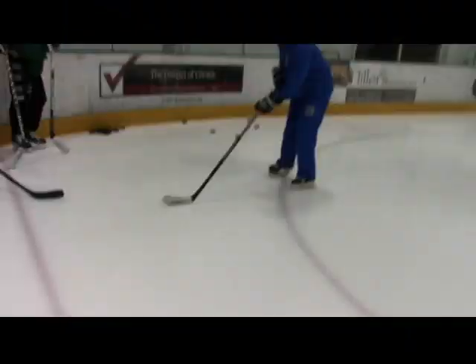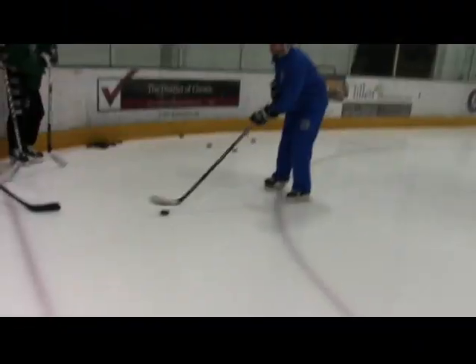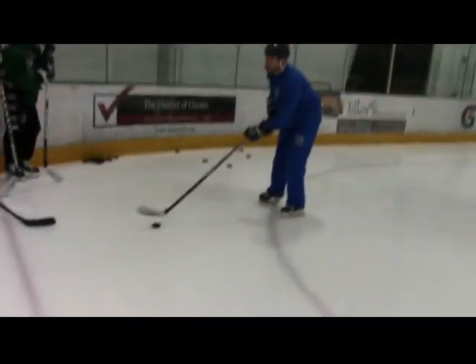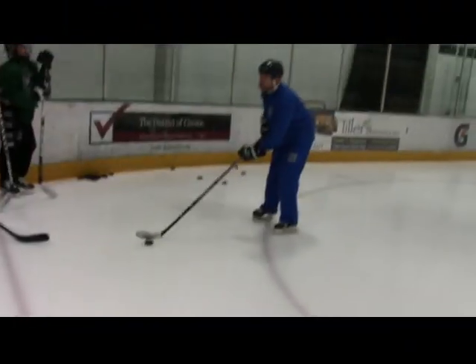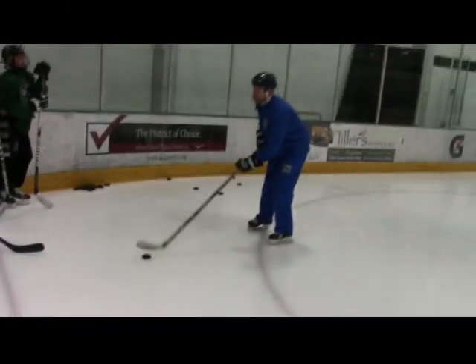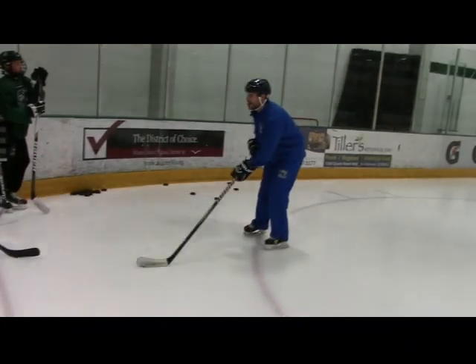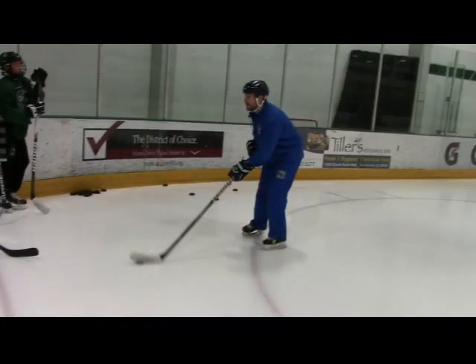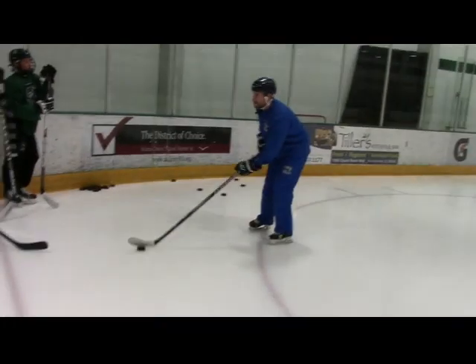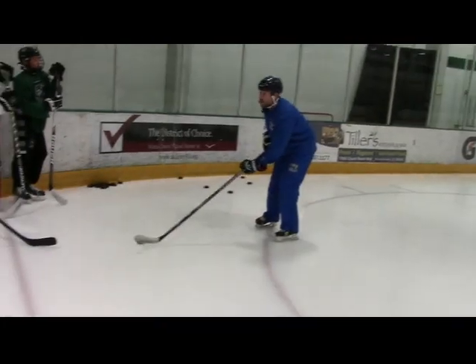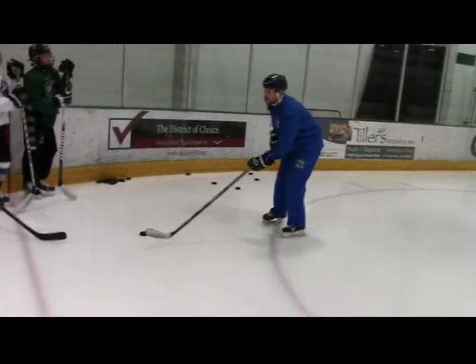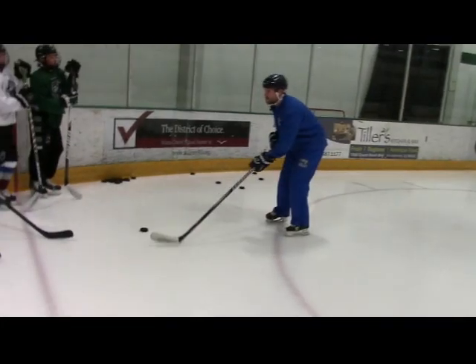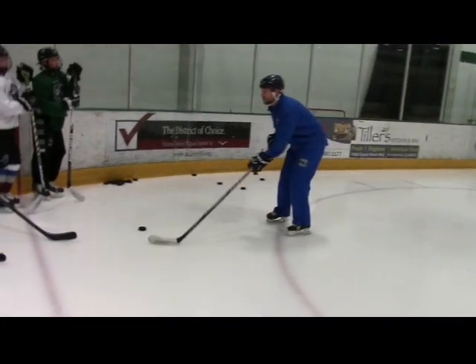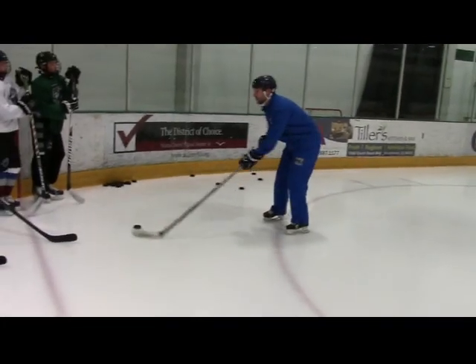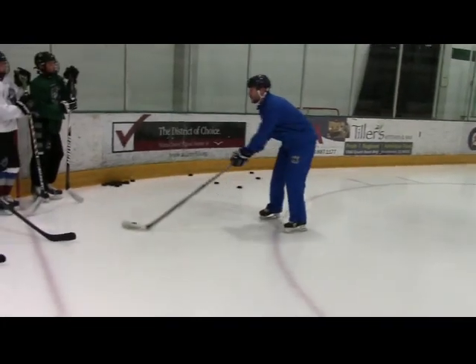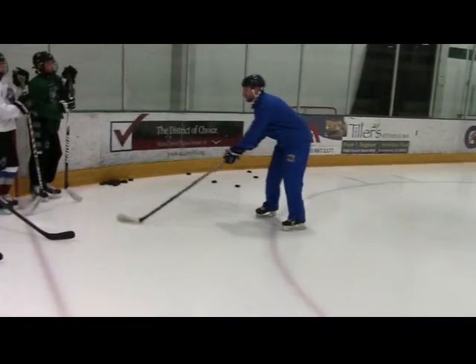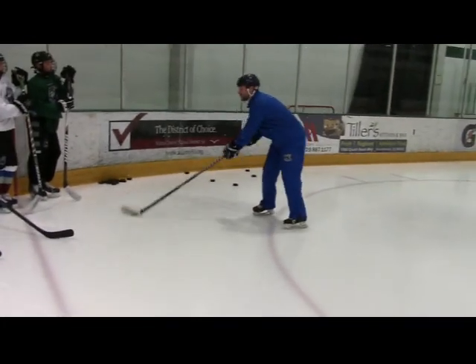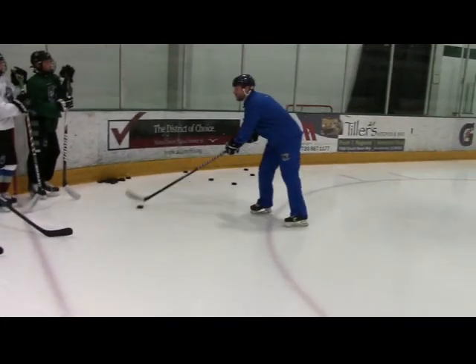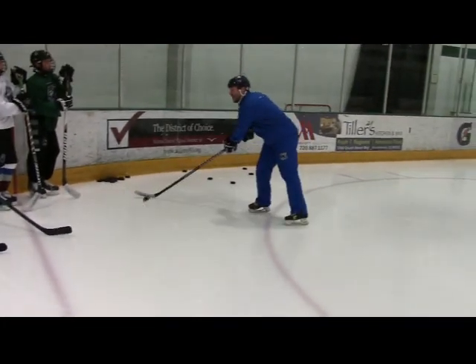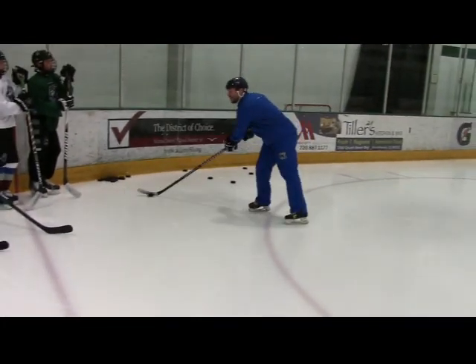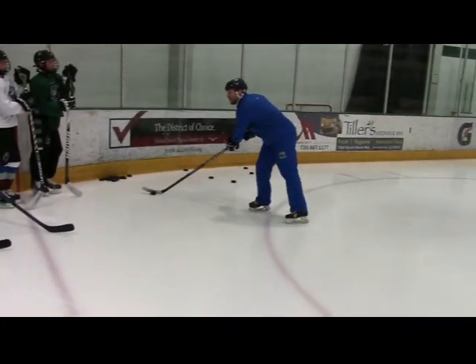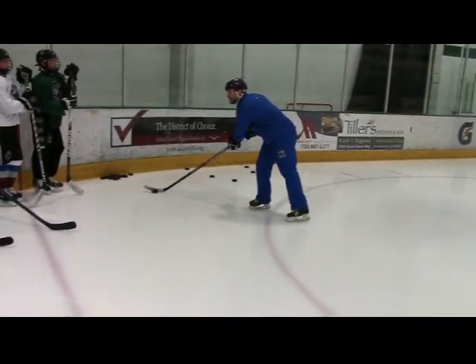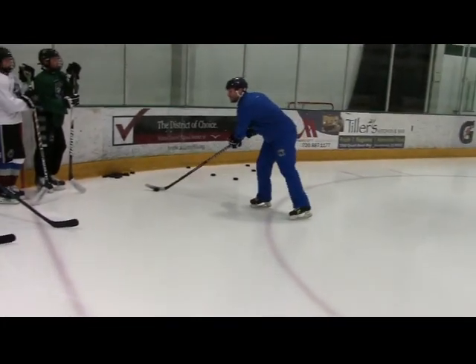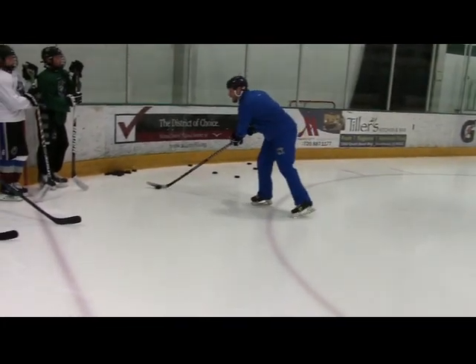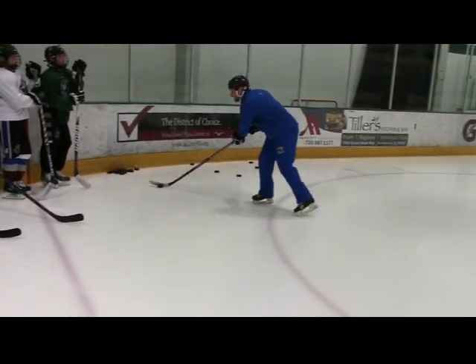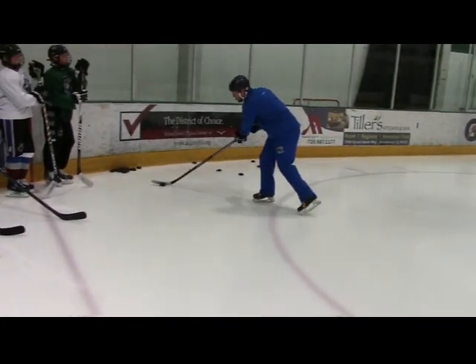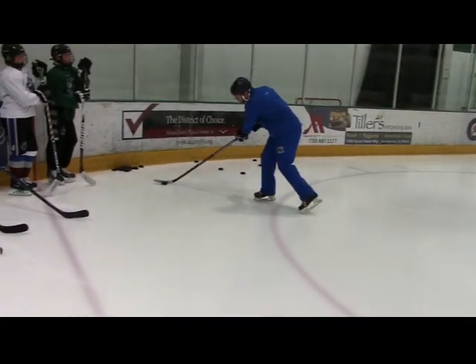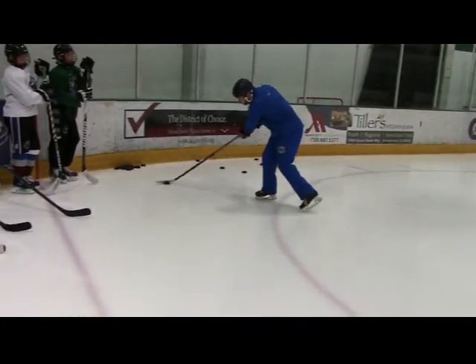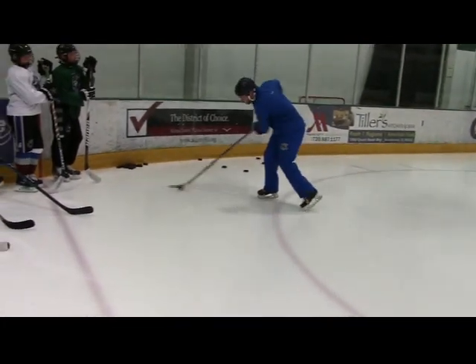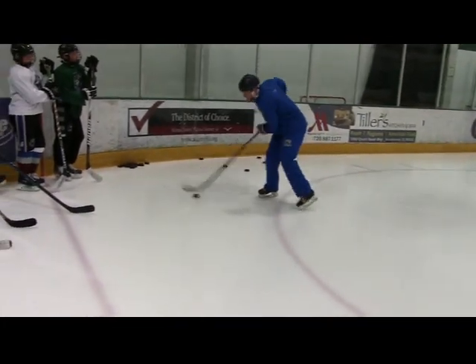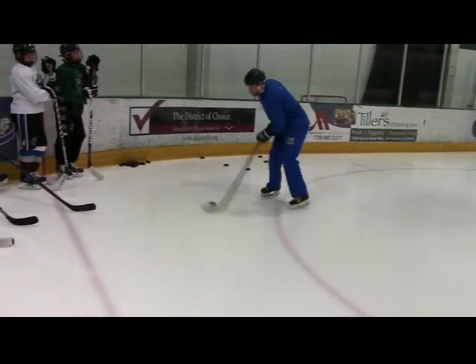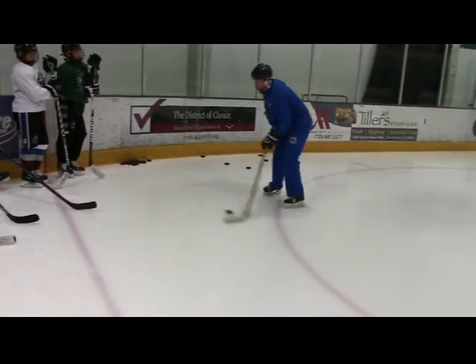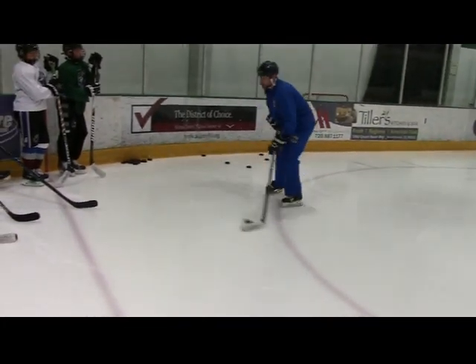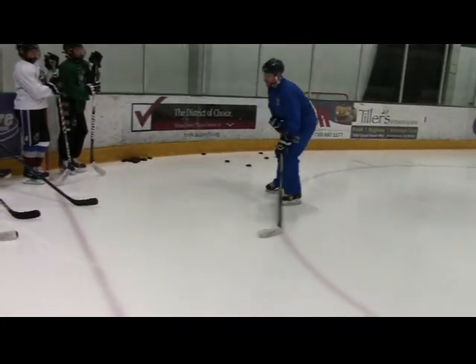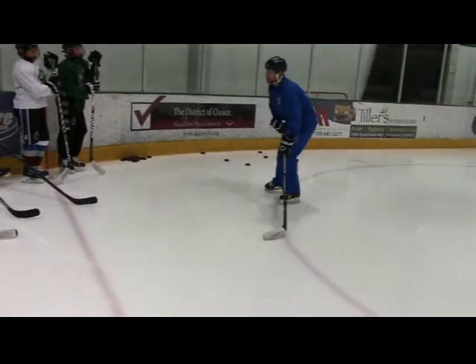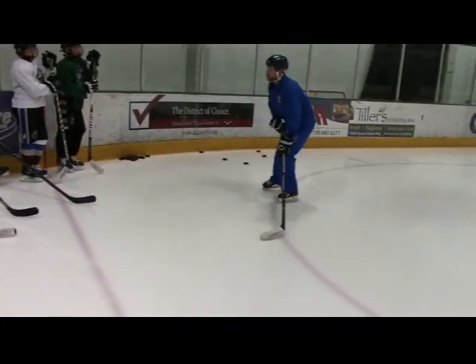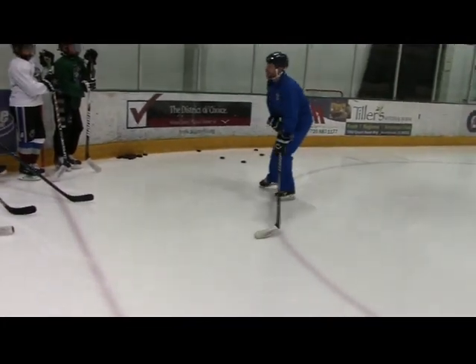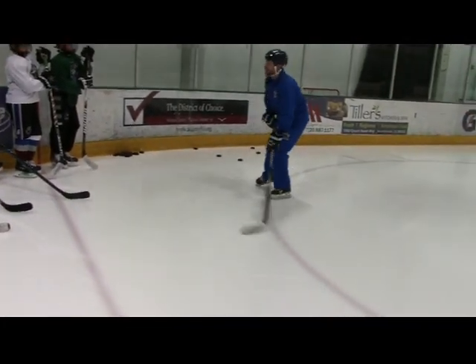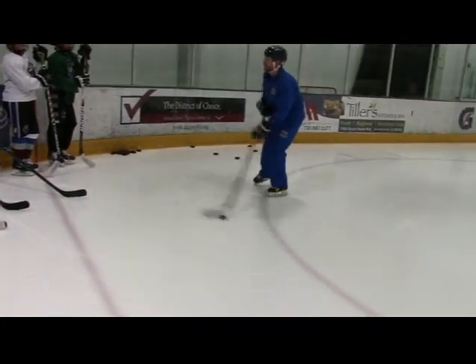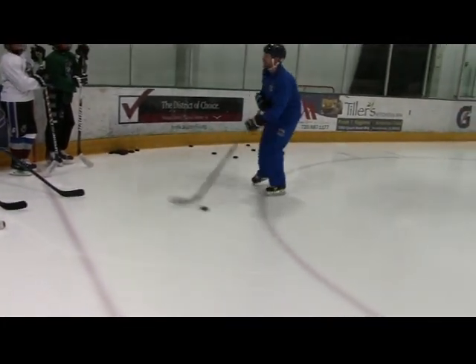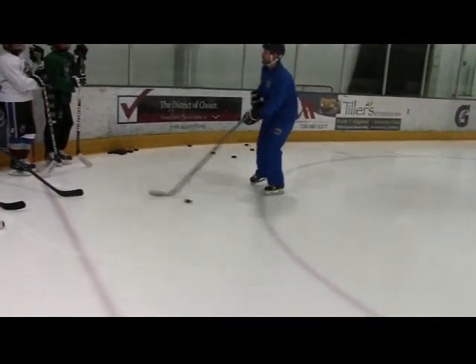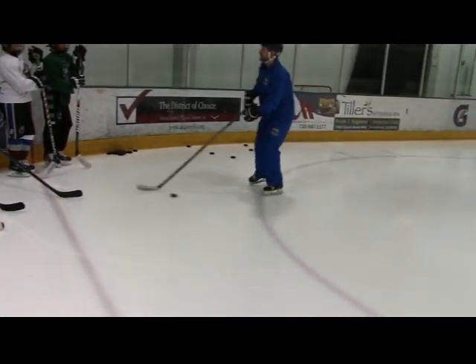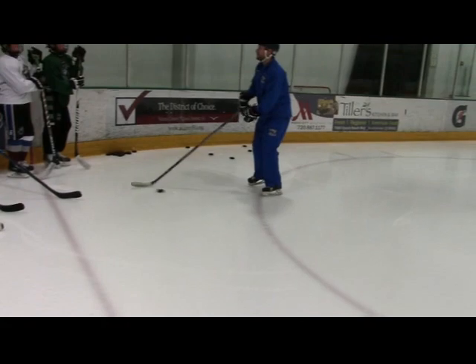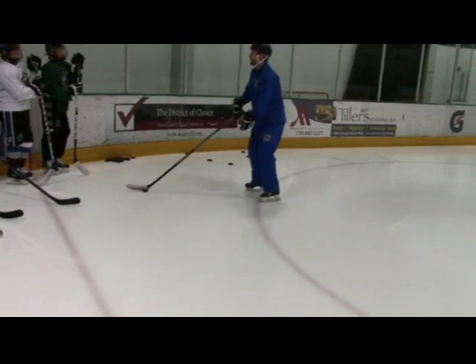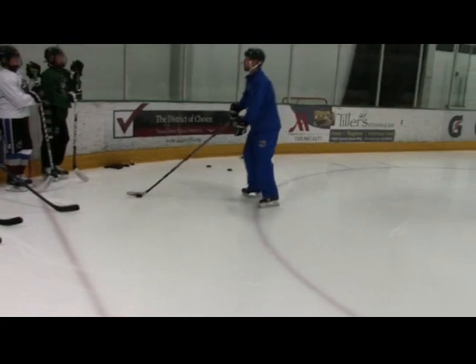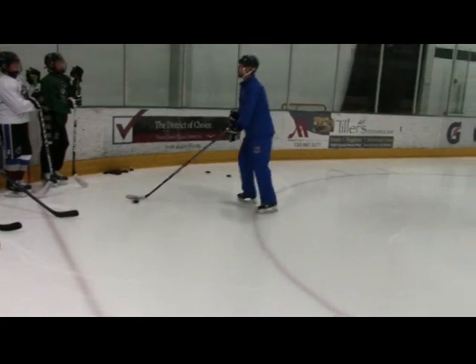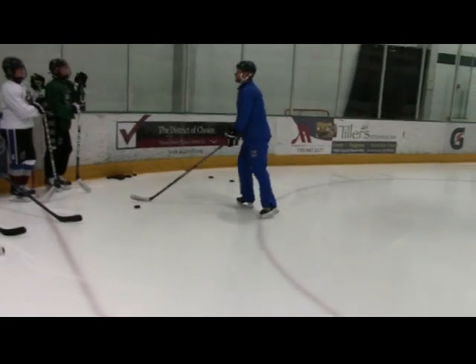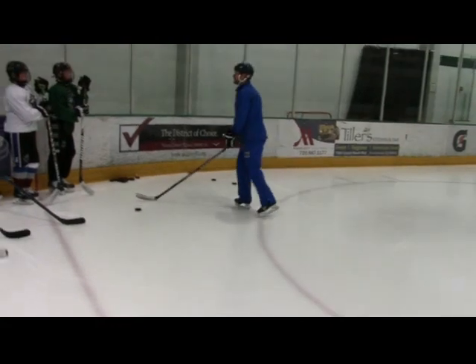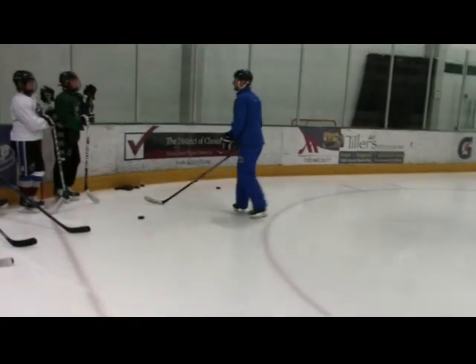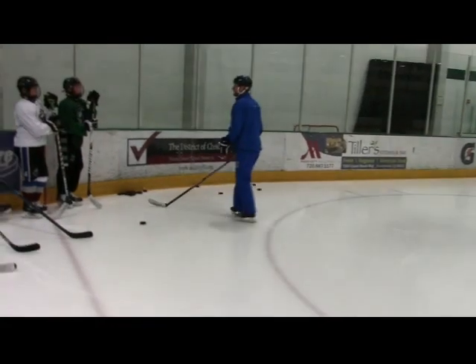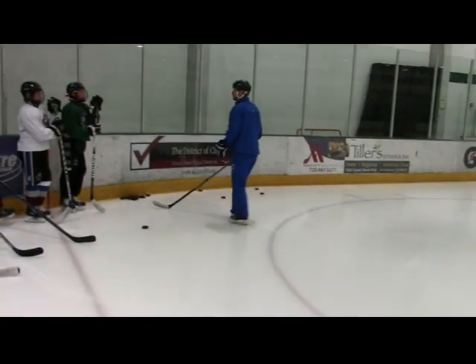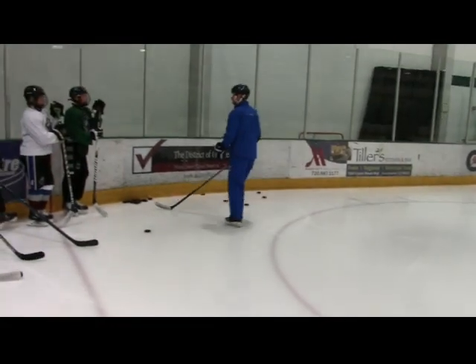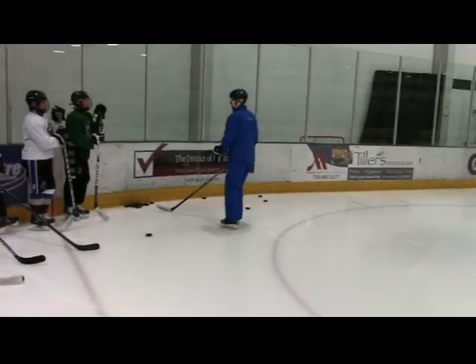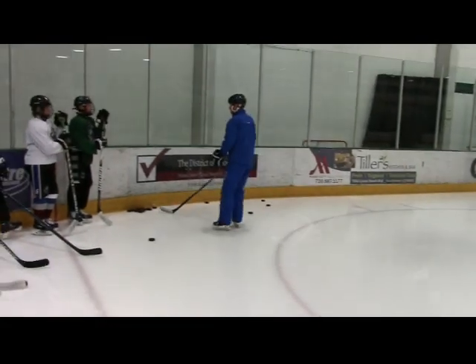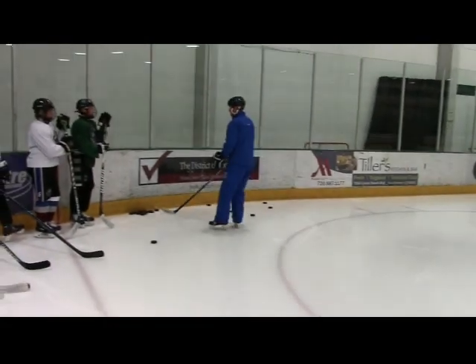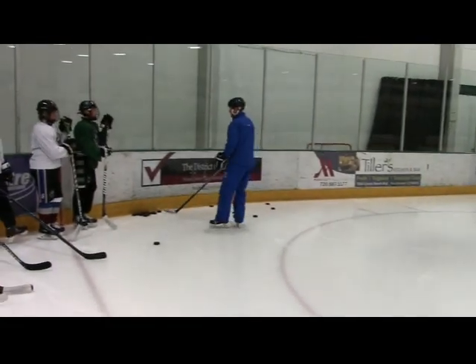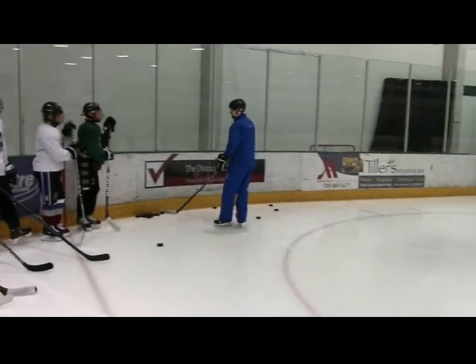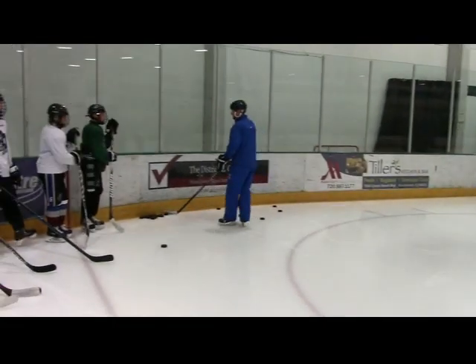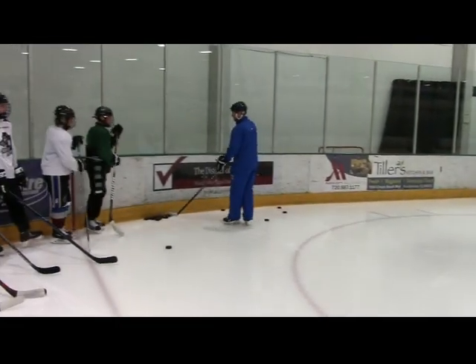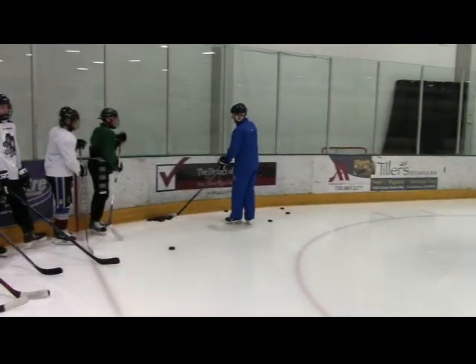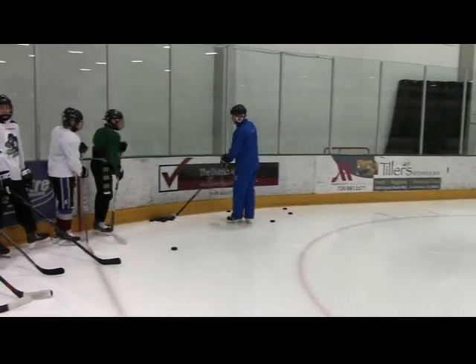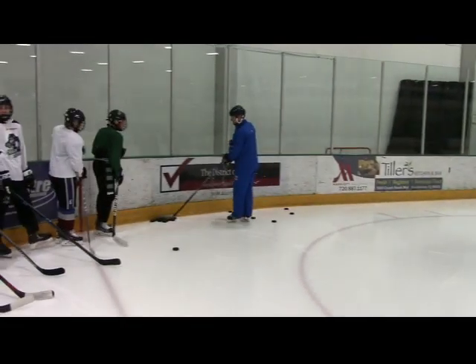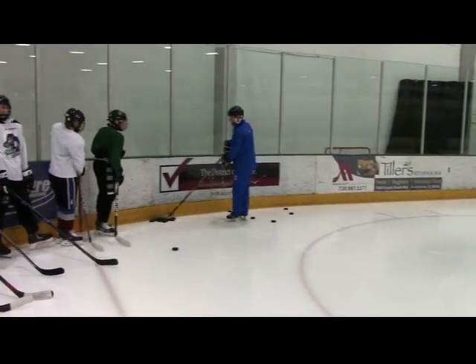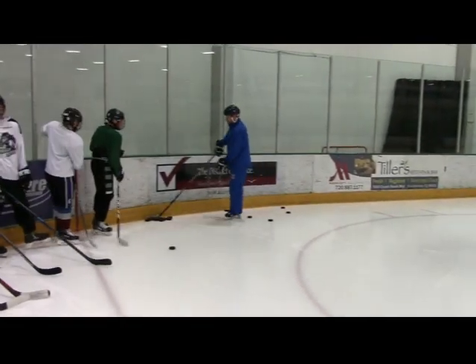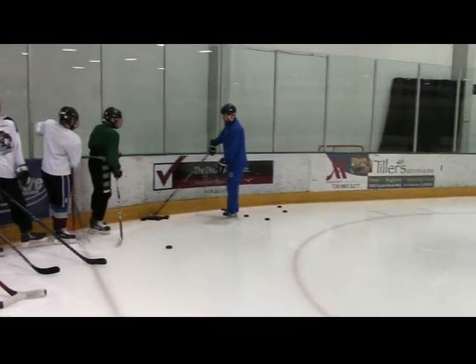Go straight at him, throw it out to backhand side, and then pull it hard across to forehand side. Backhand, forehand. Ready, Tristan? Go.